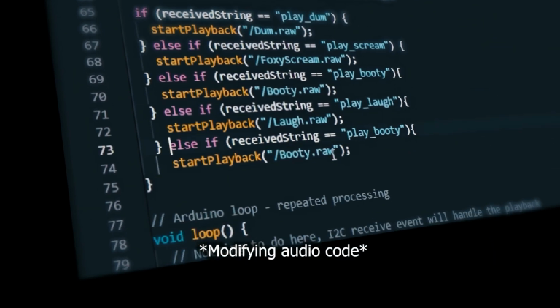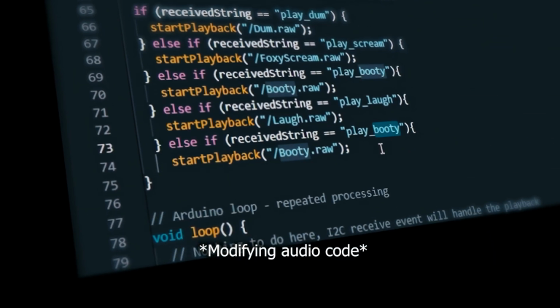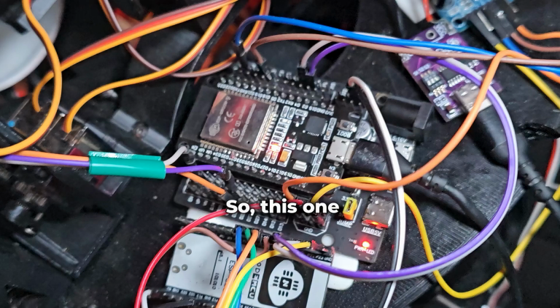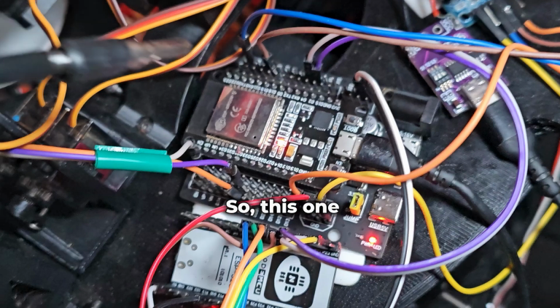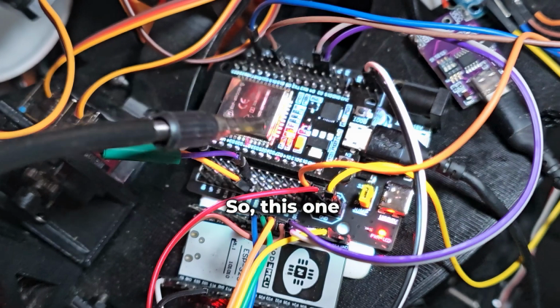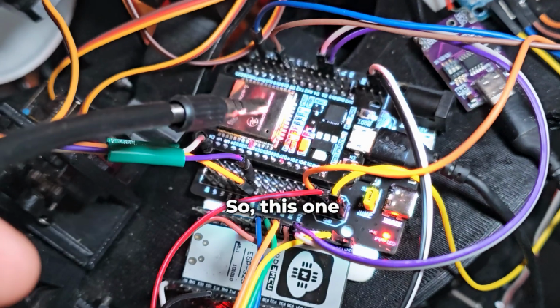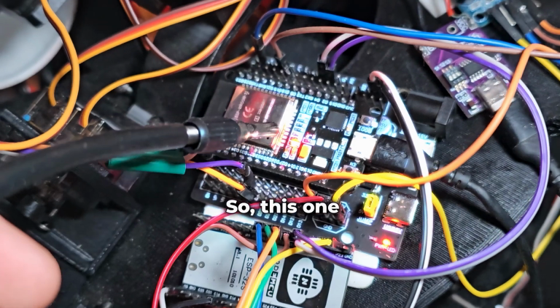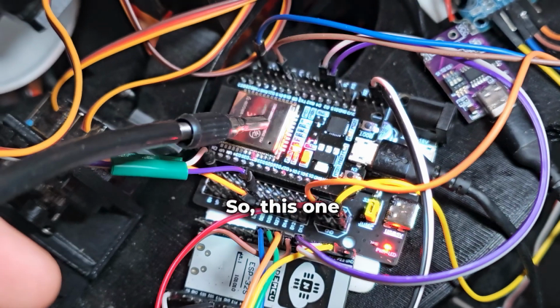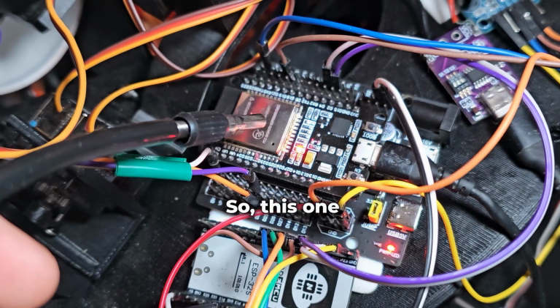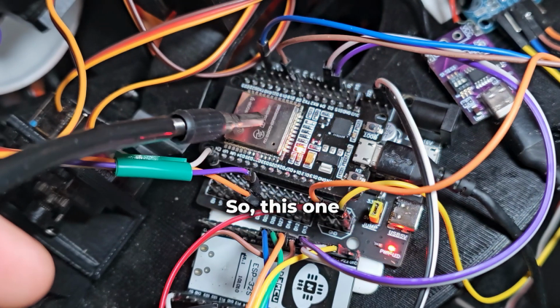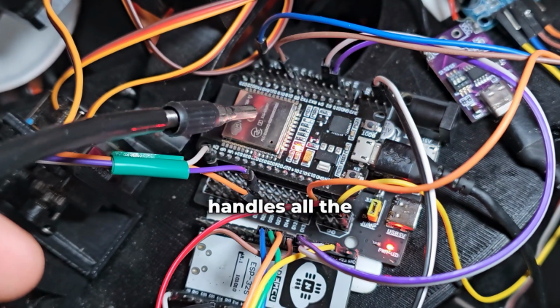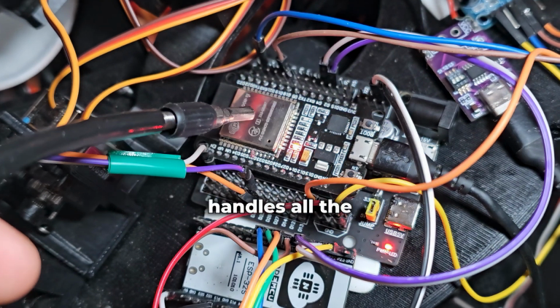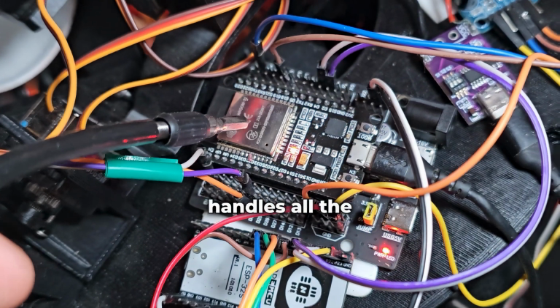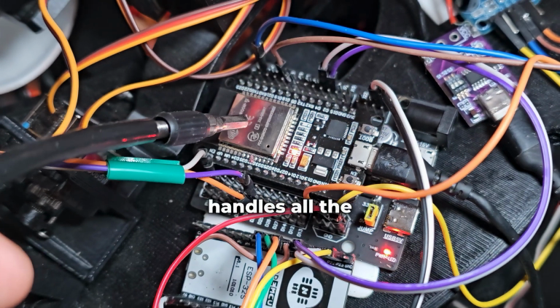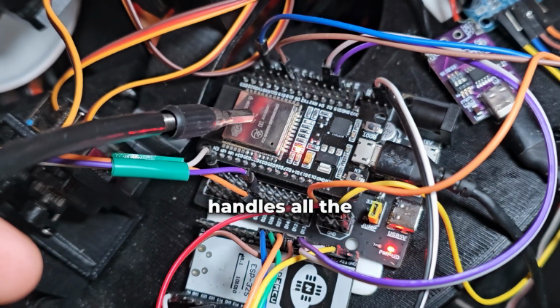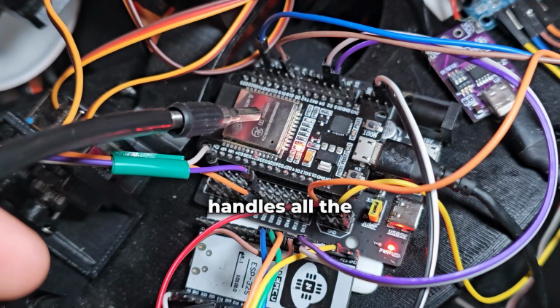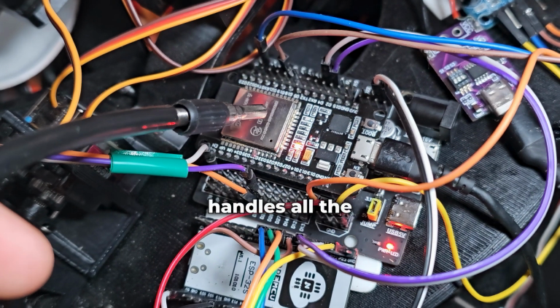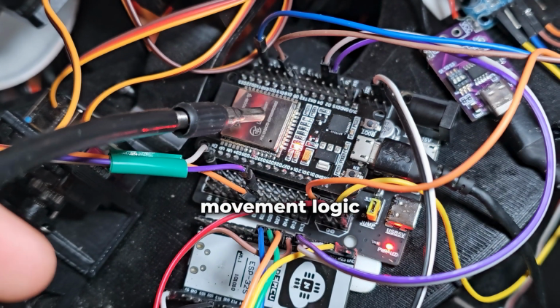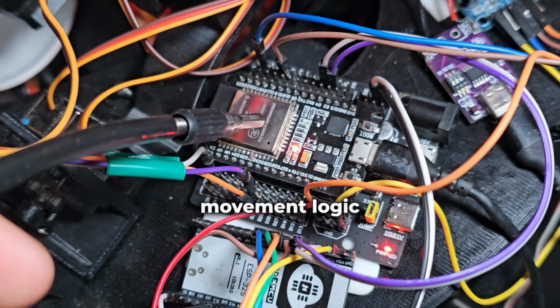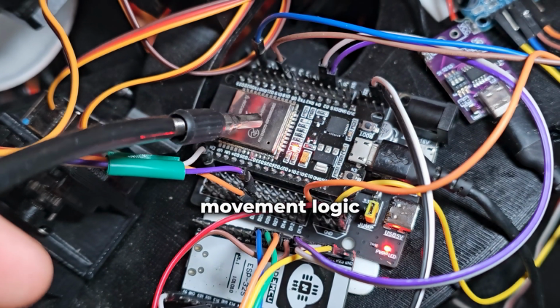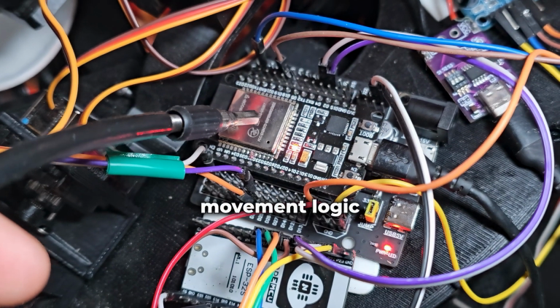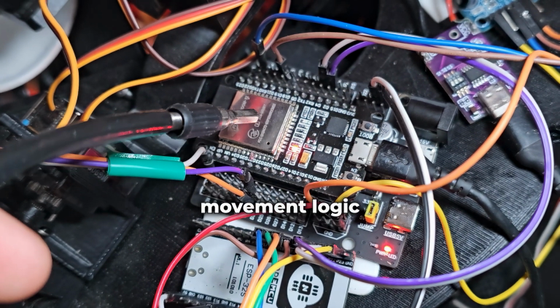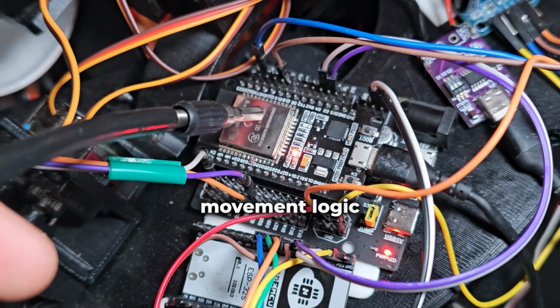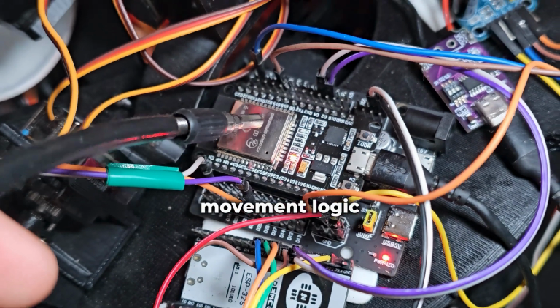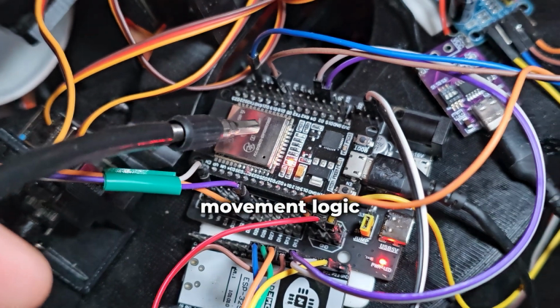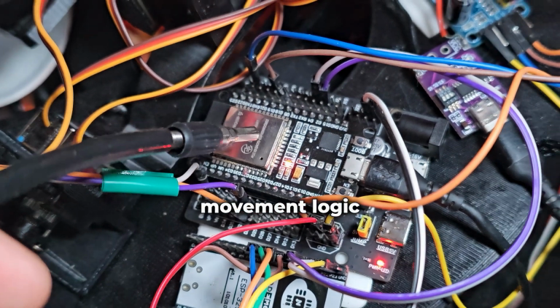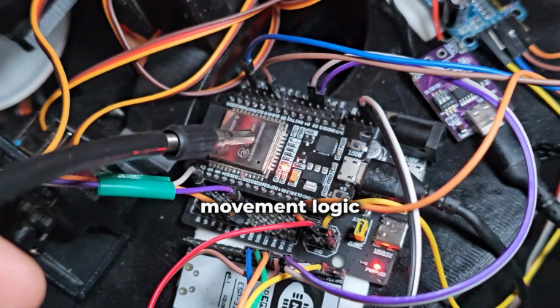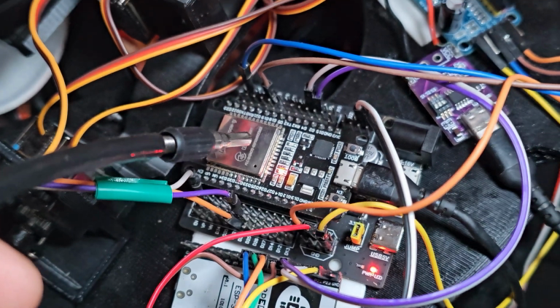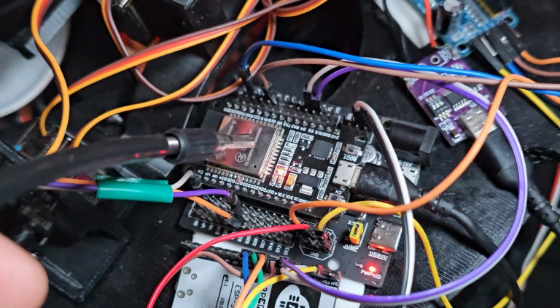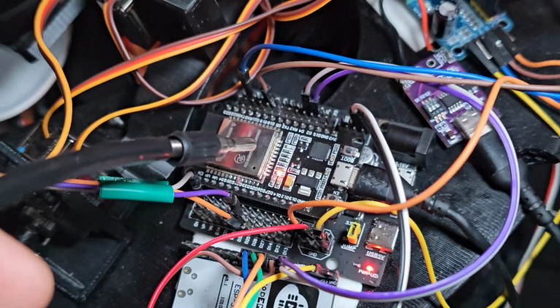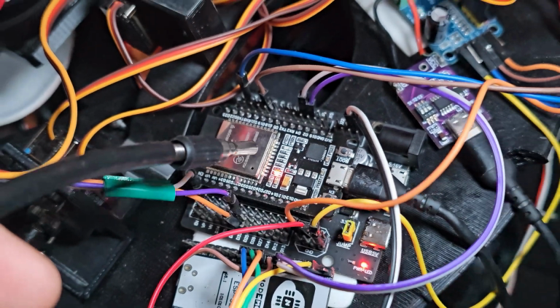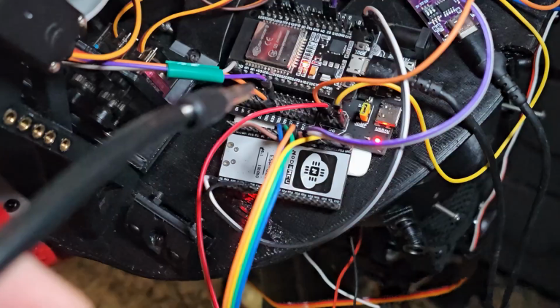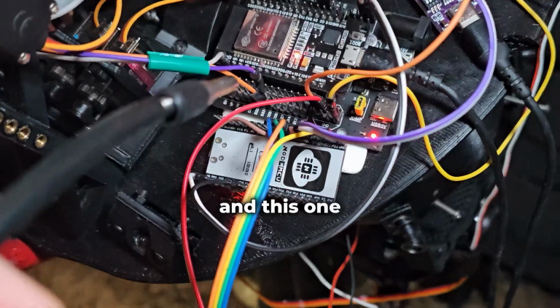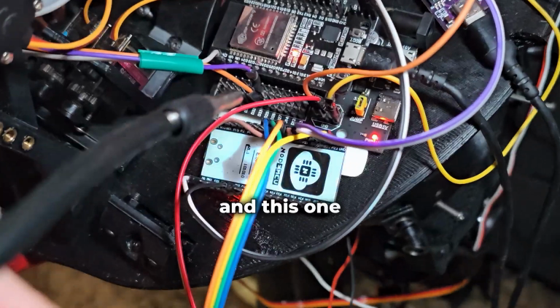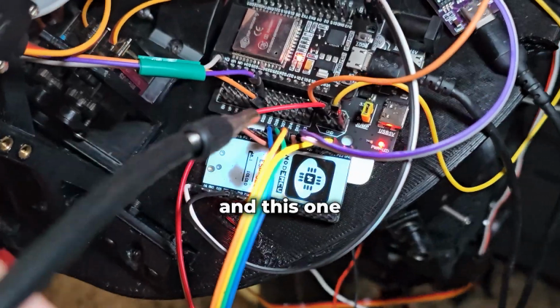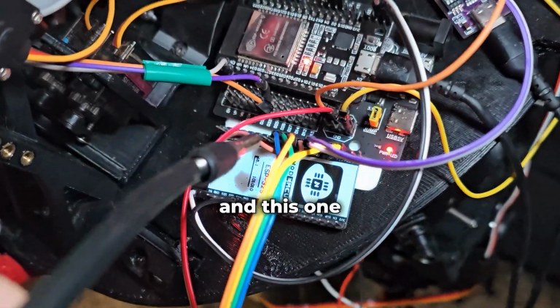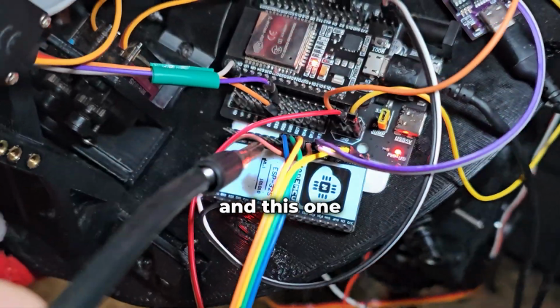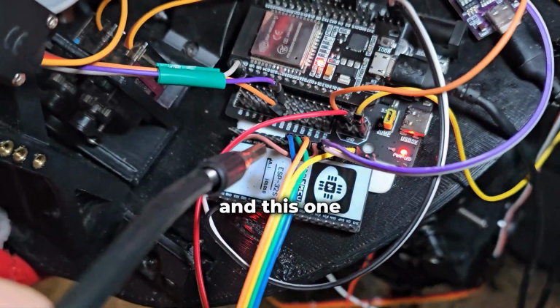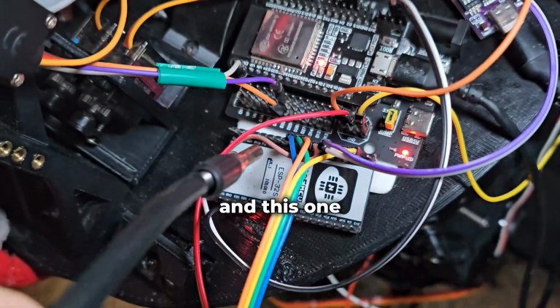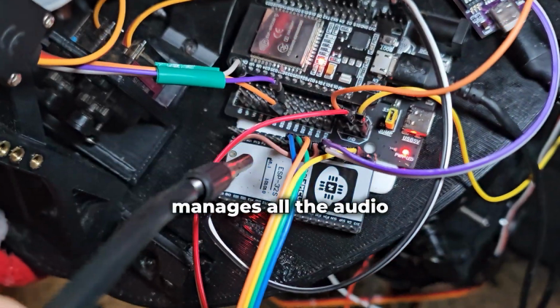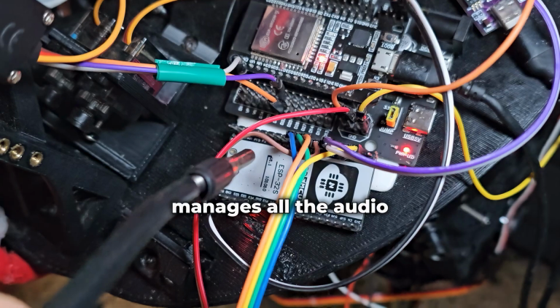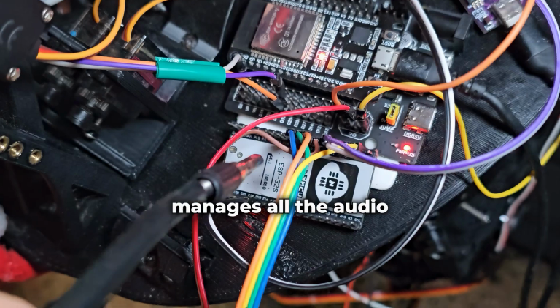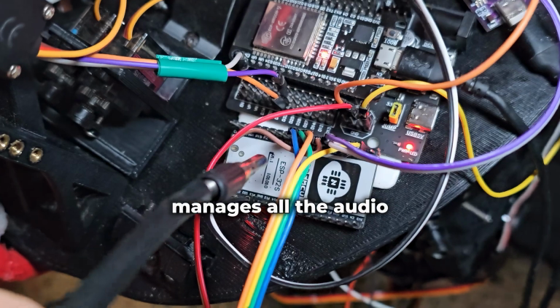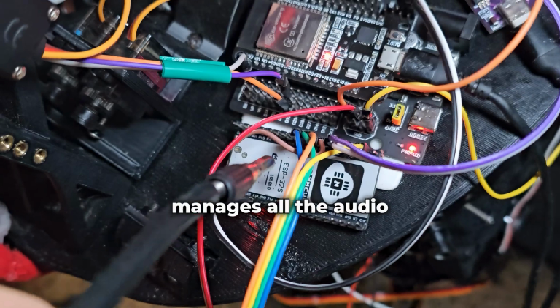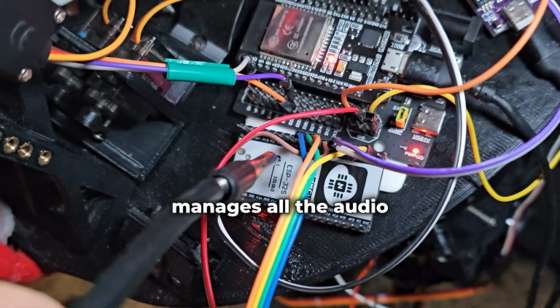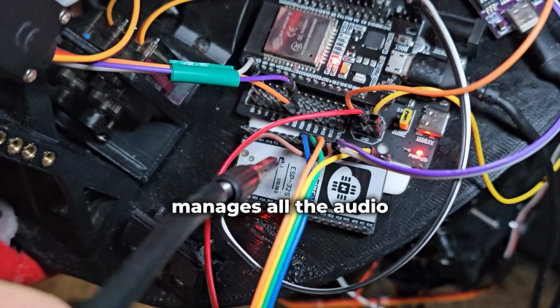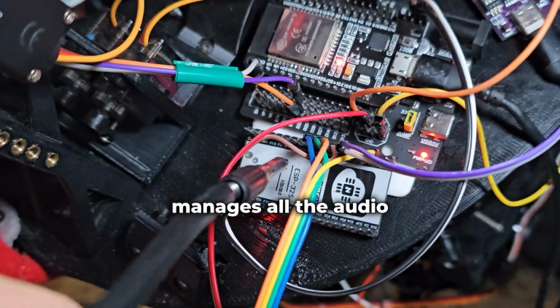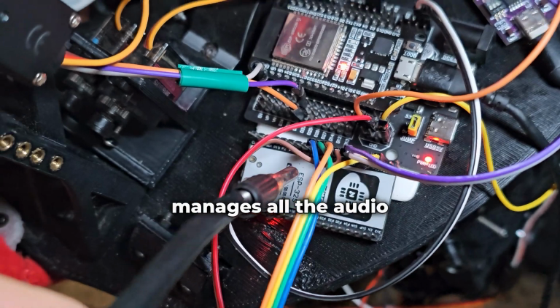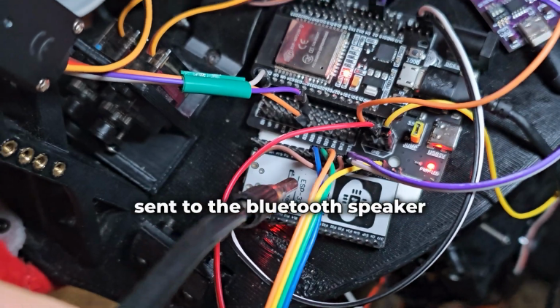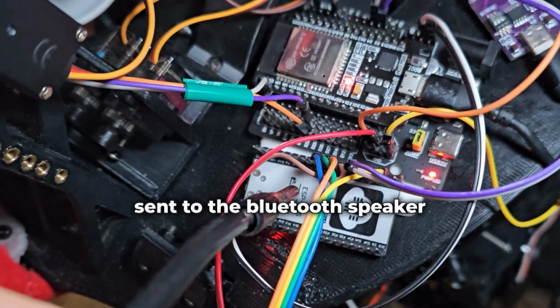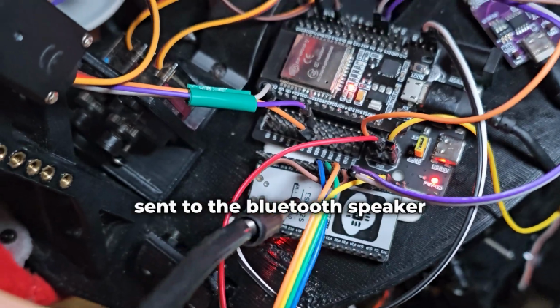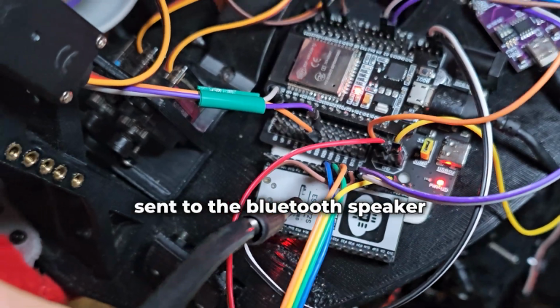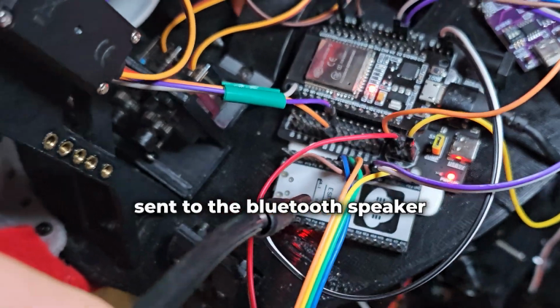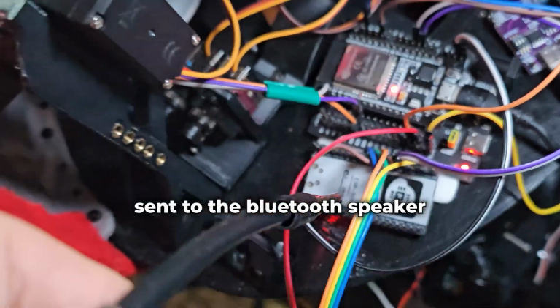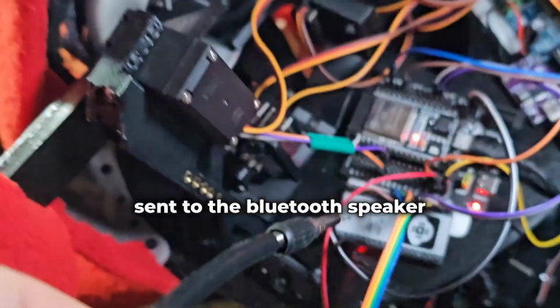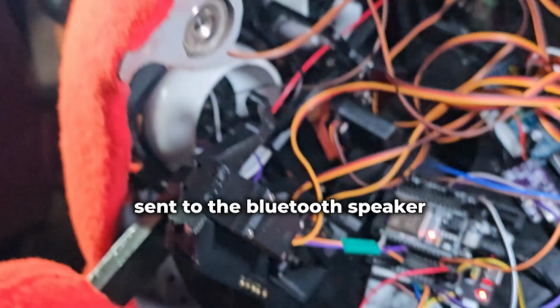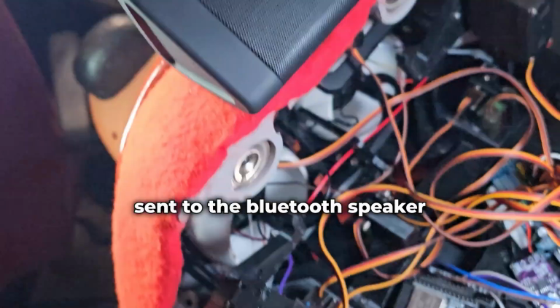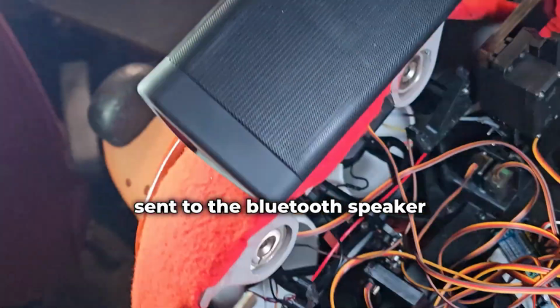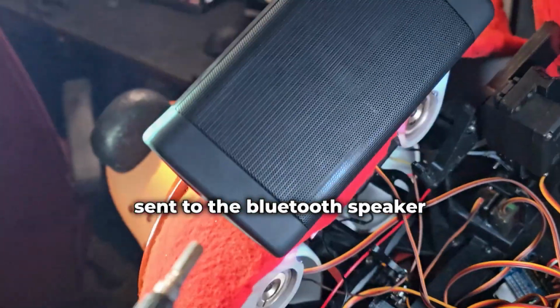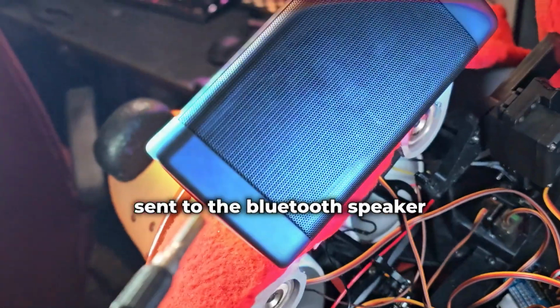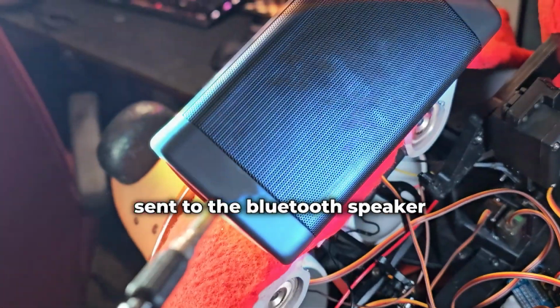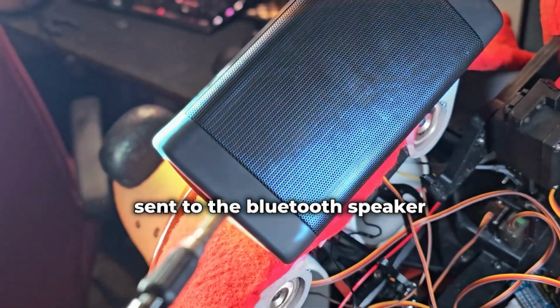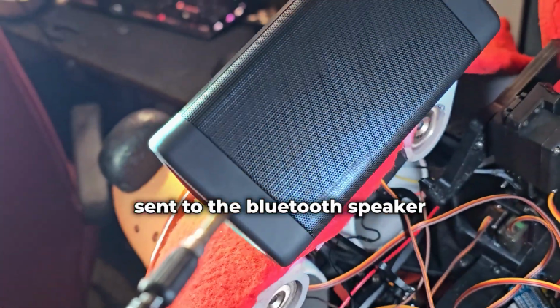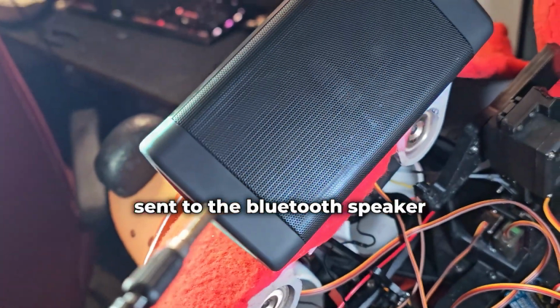But this one handles all the movement logic, and this one manages all the audio sent to the Bluetooth speaker.